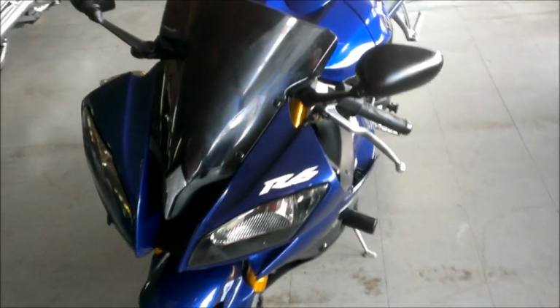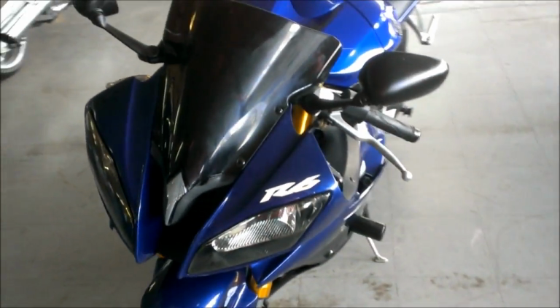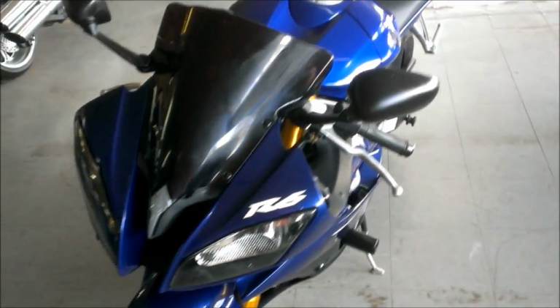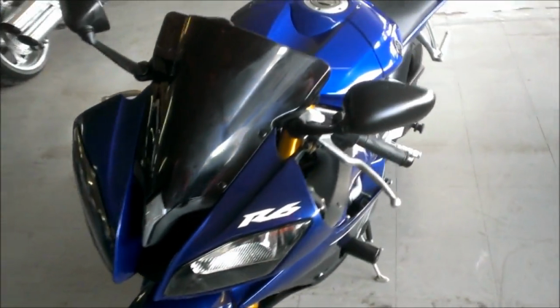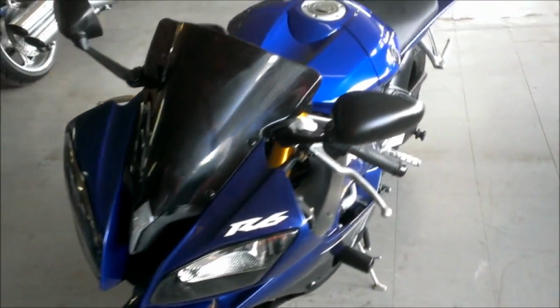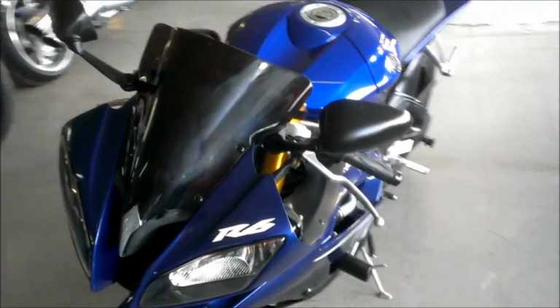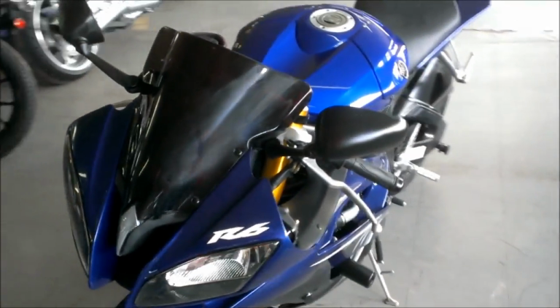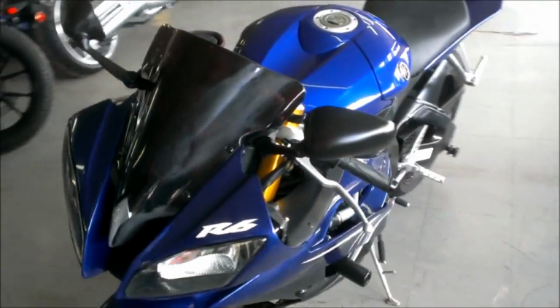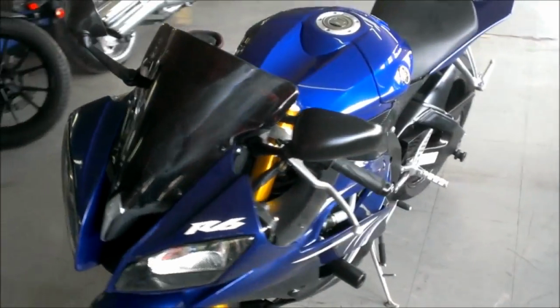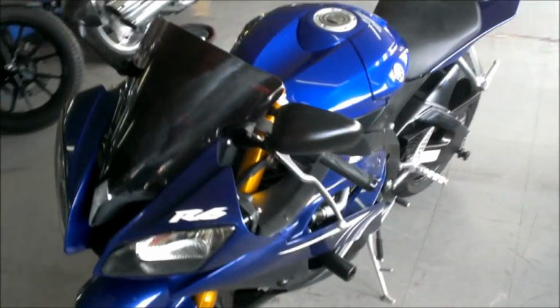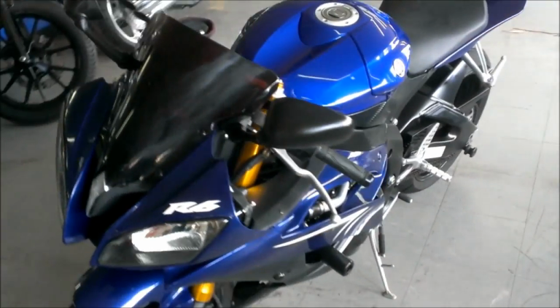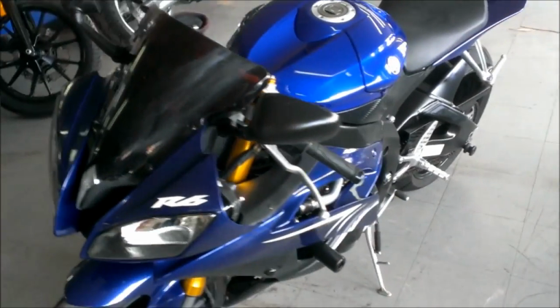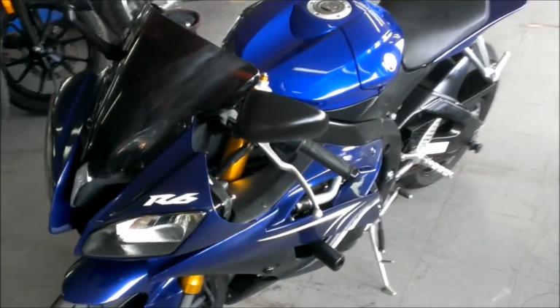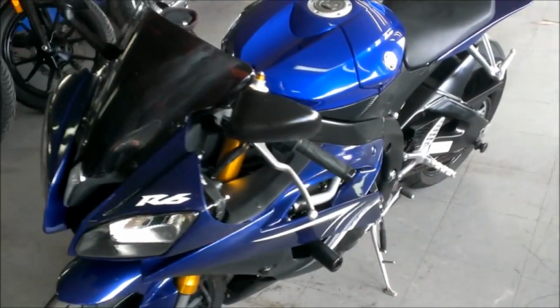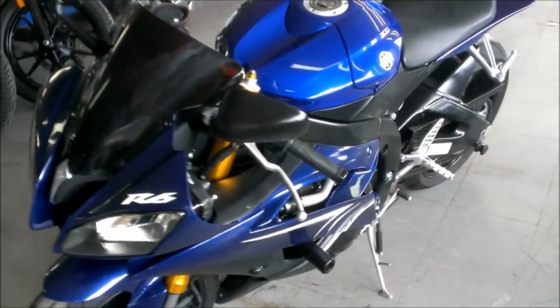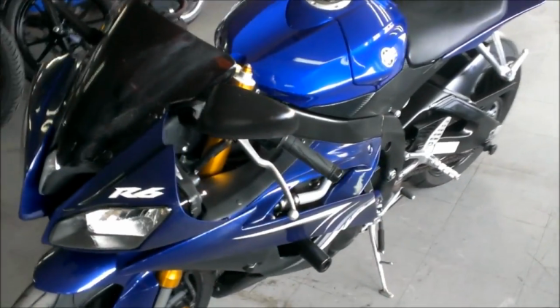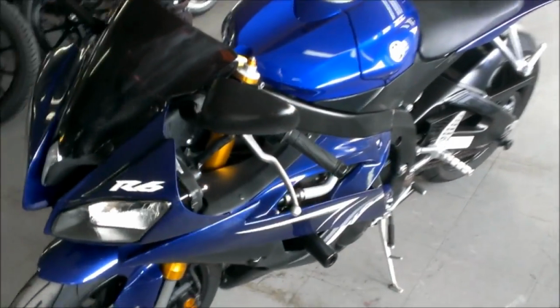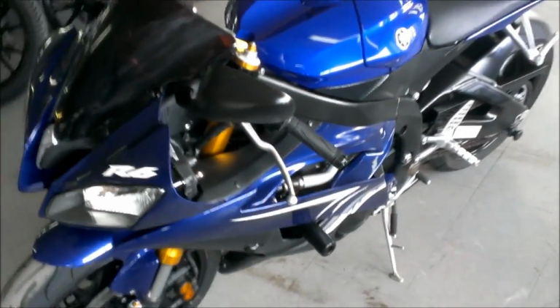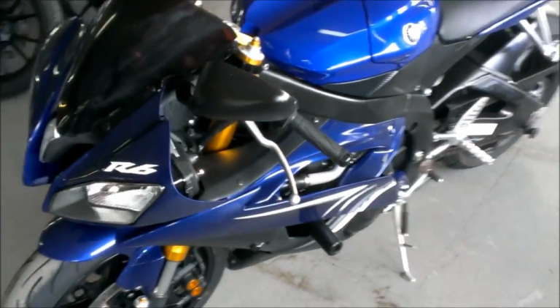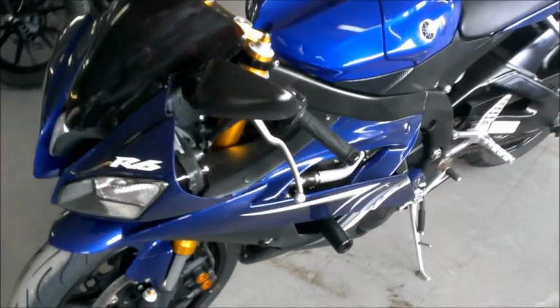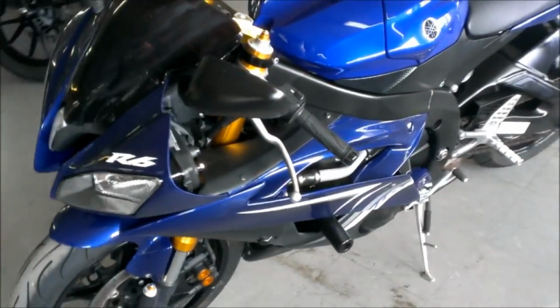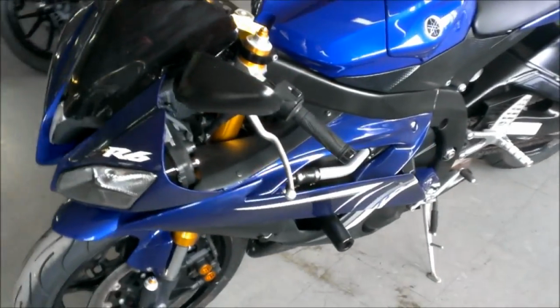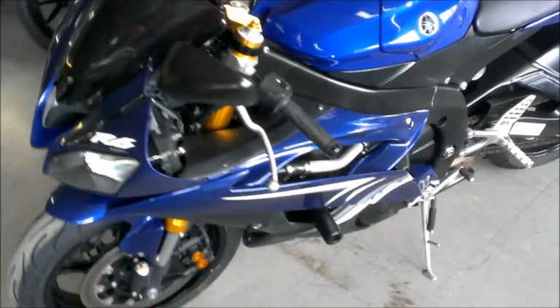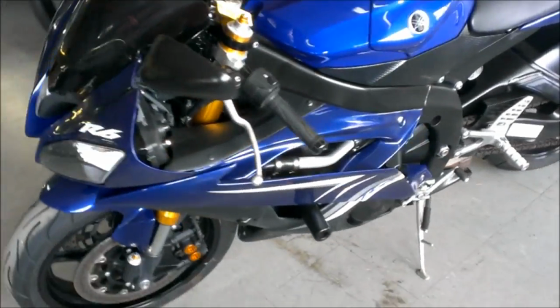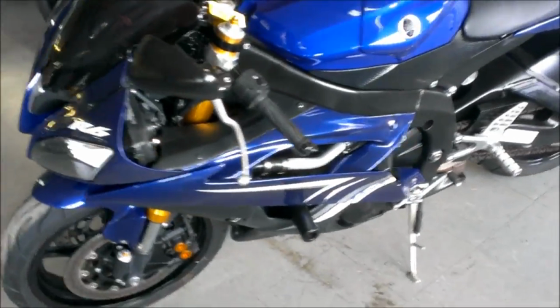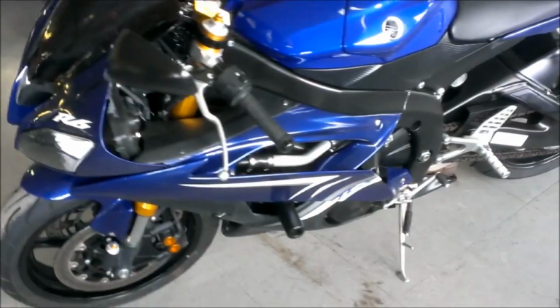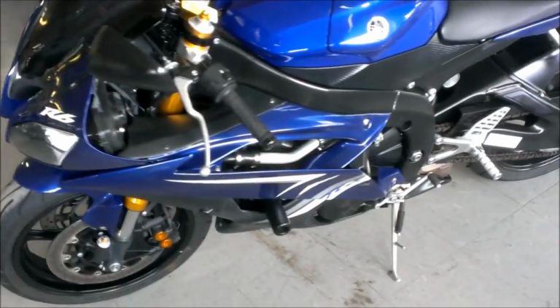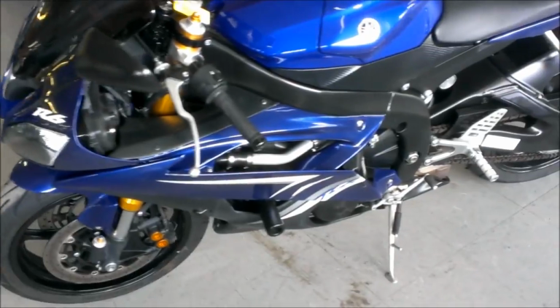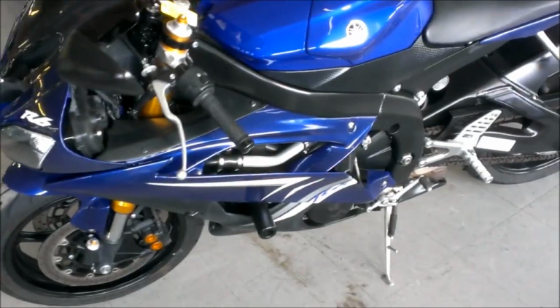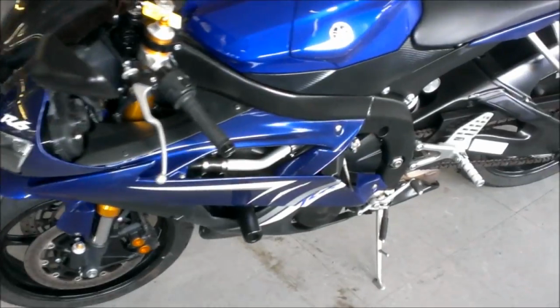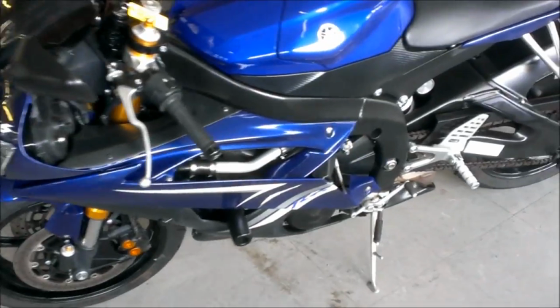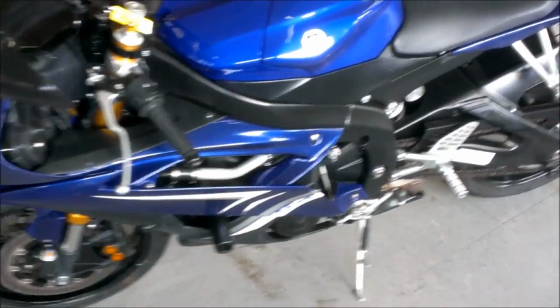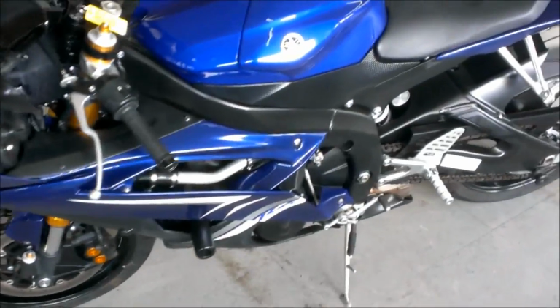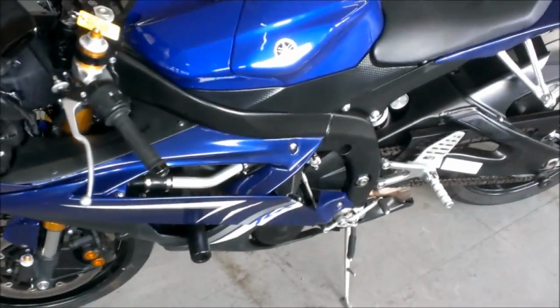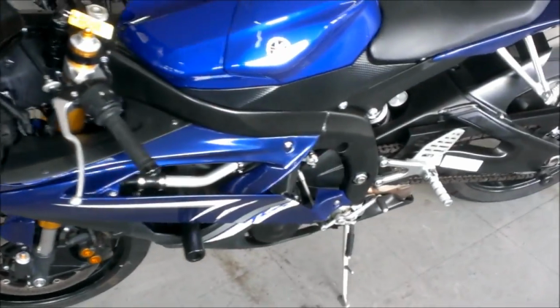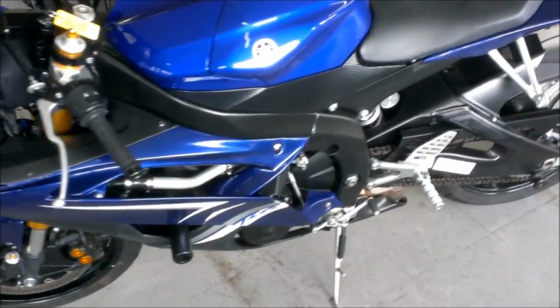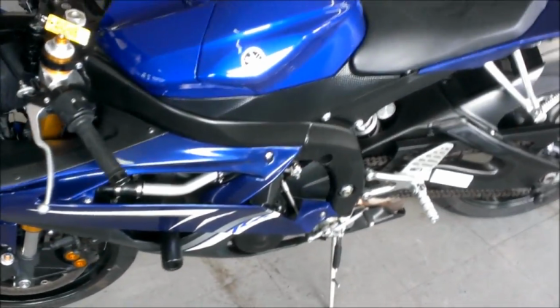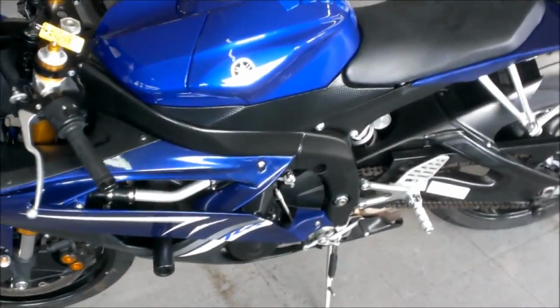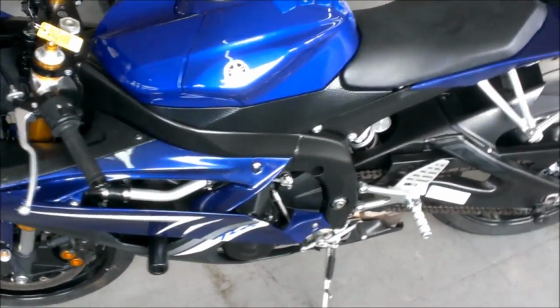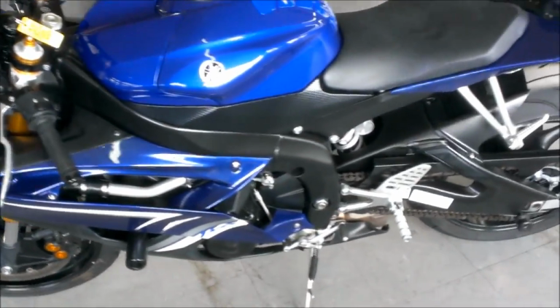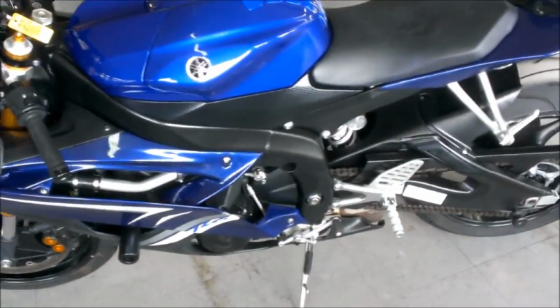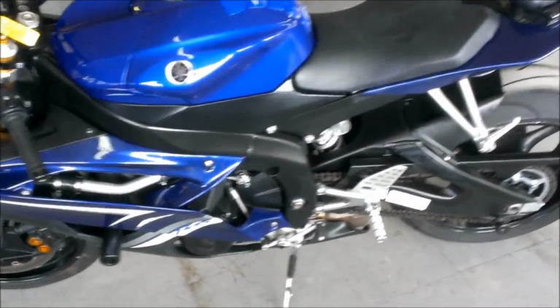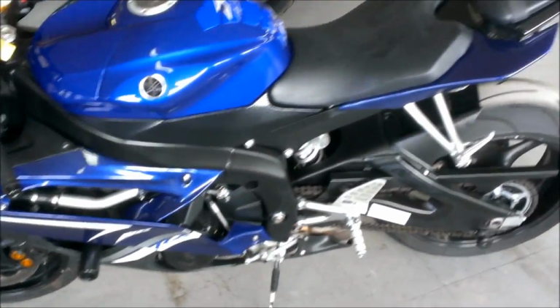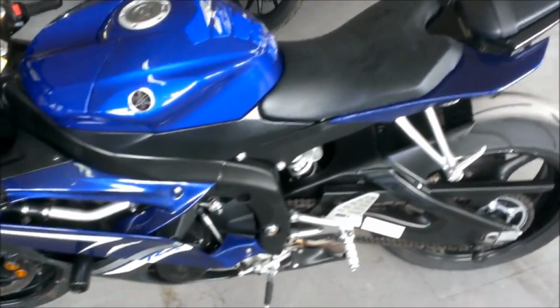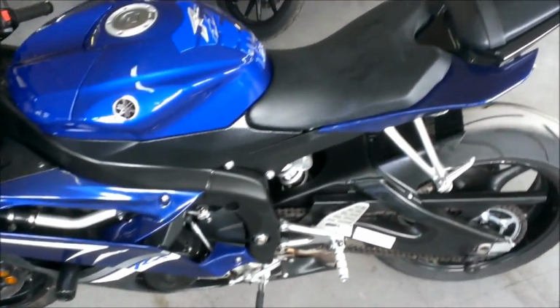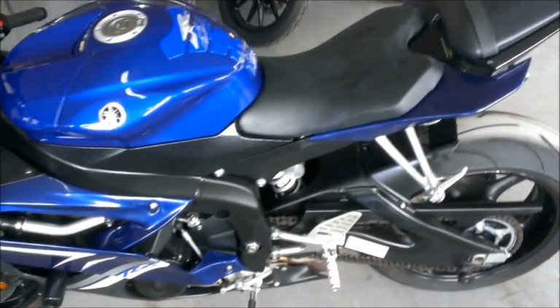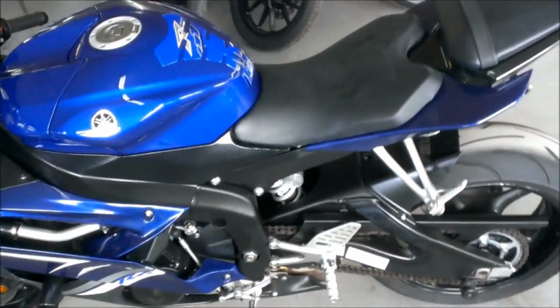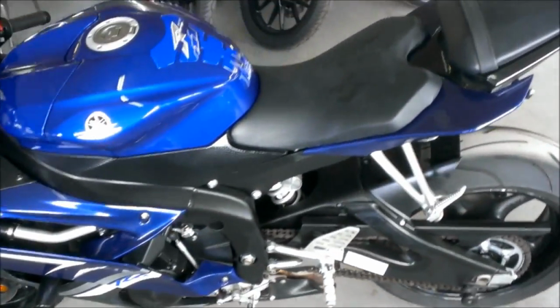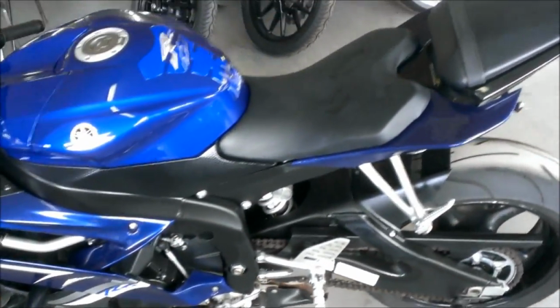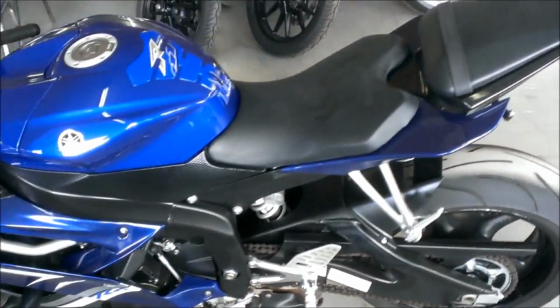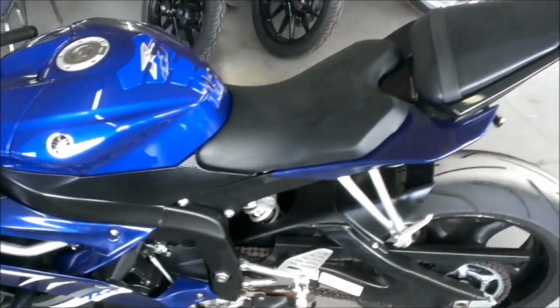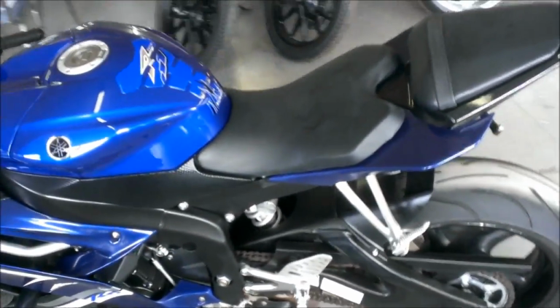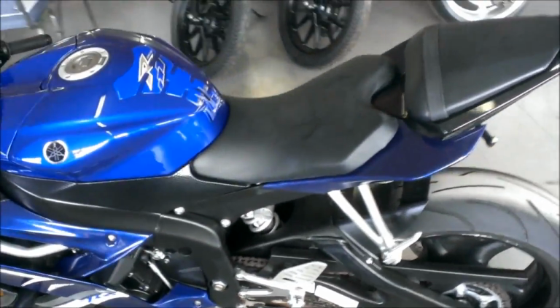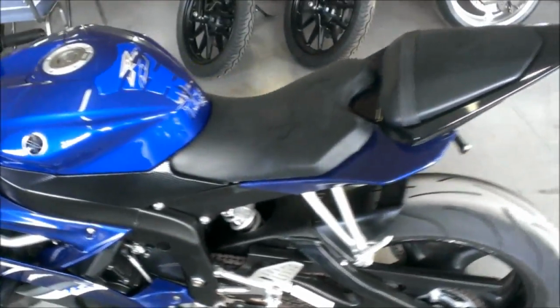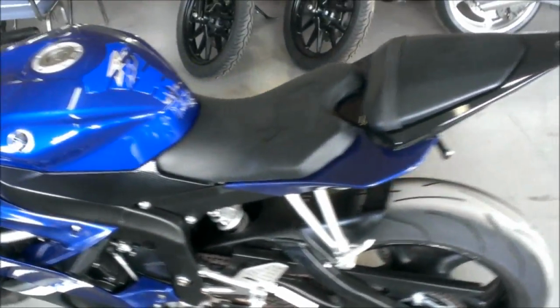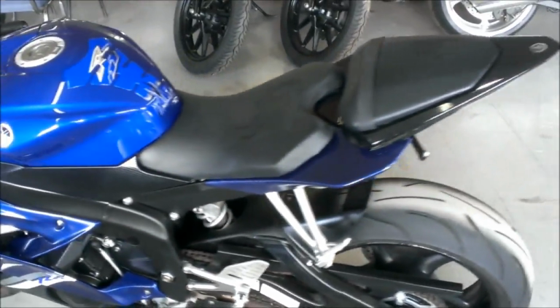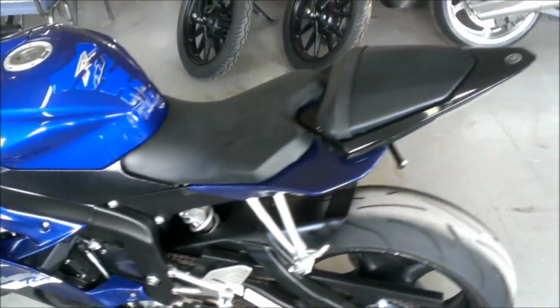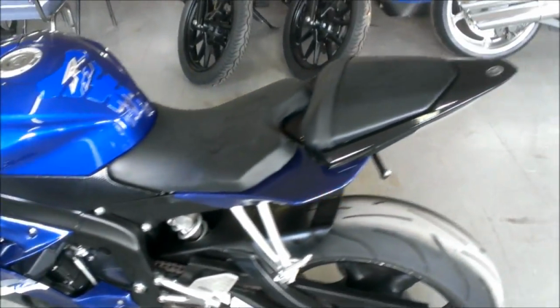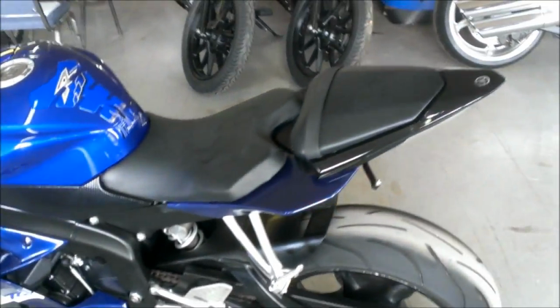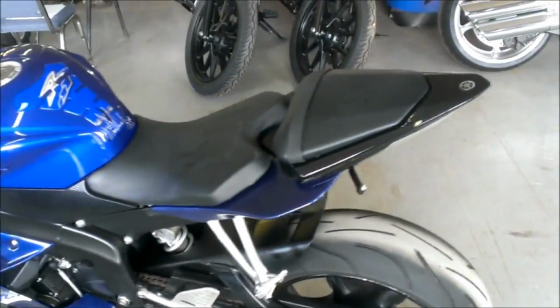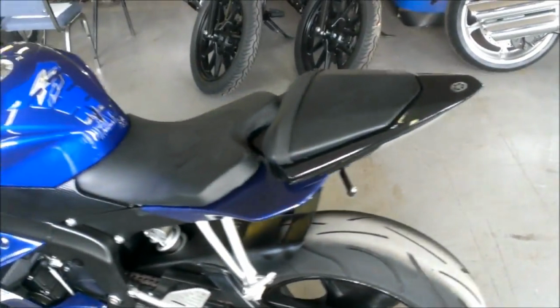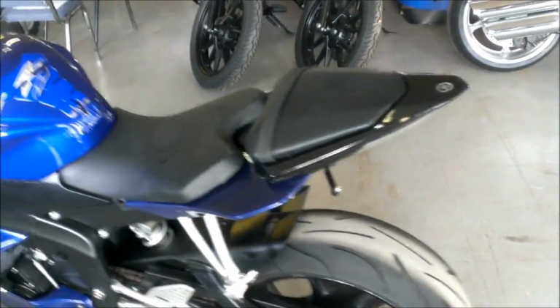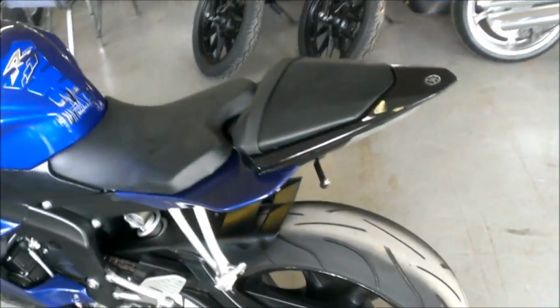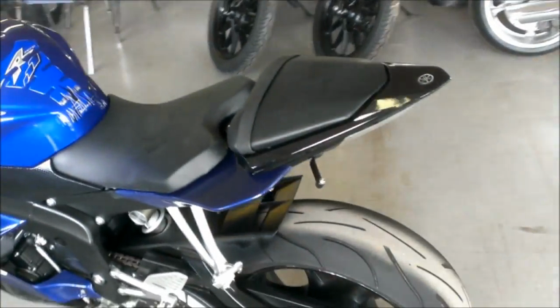This R6 is sharp. The GYTR carbon fiber factory performance exhaust makes this R6 sound as mean as it looks.